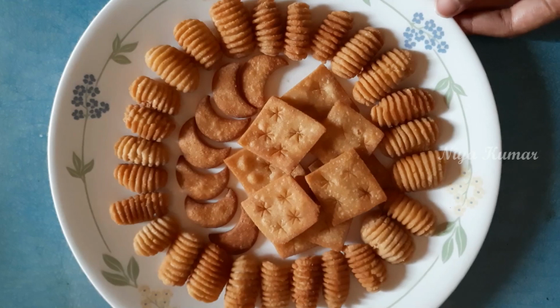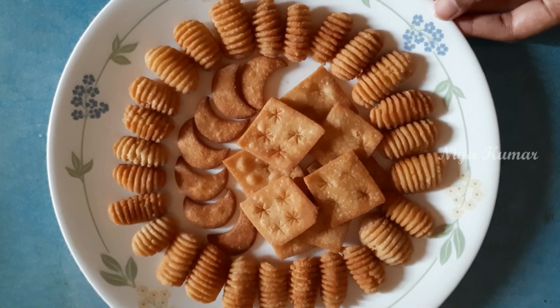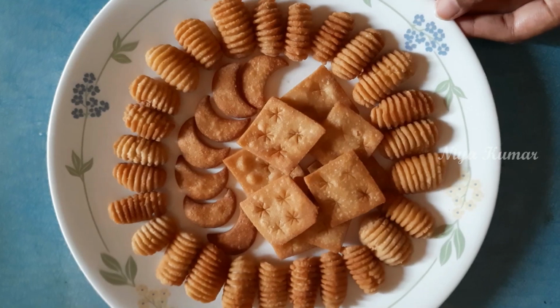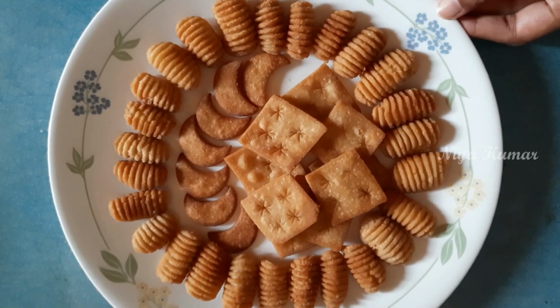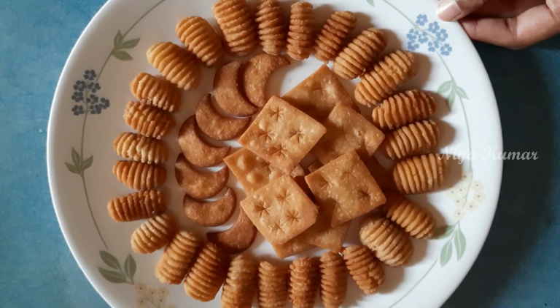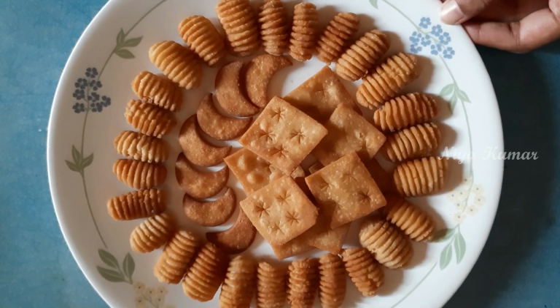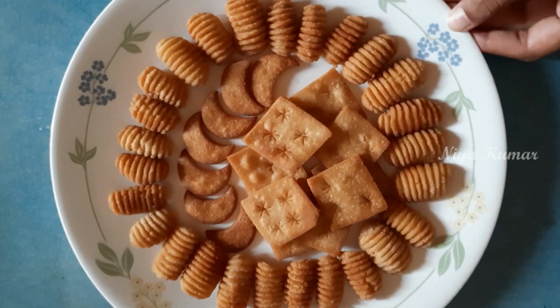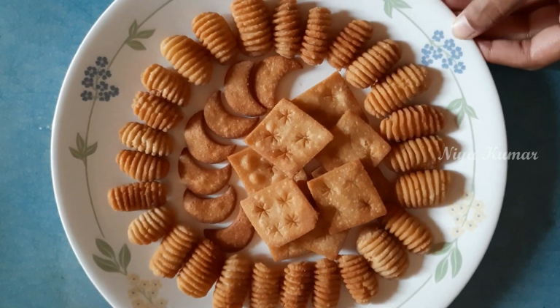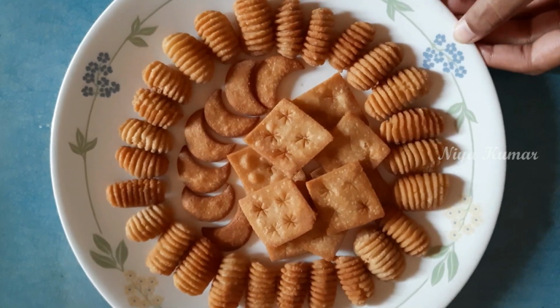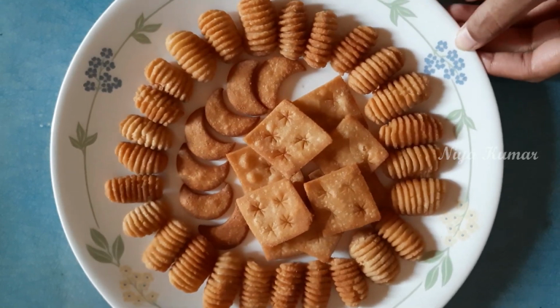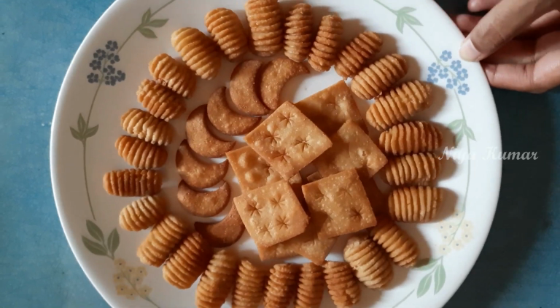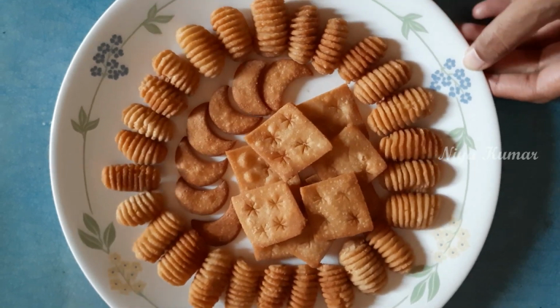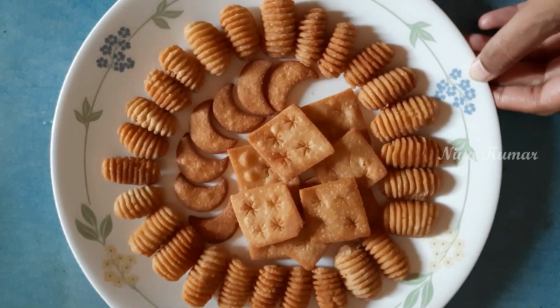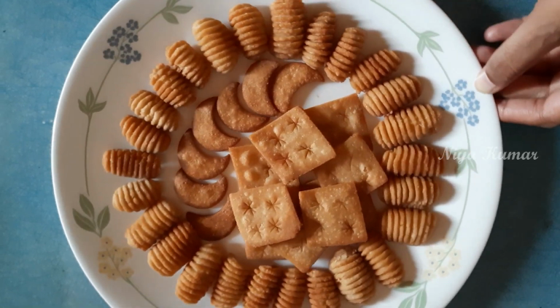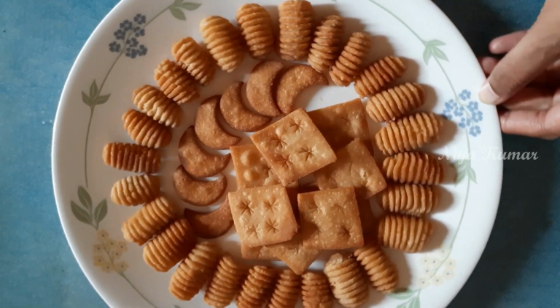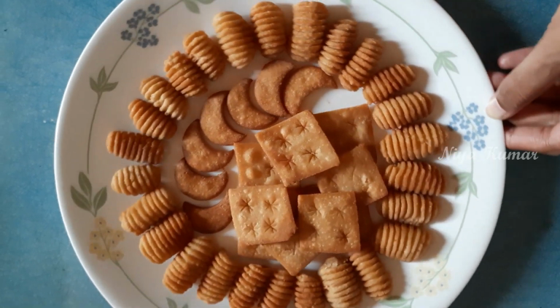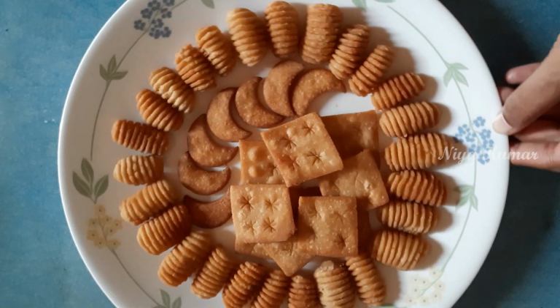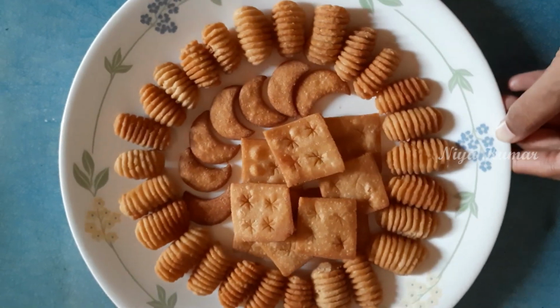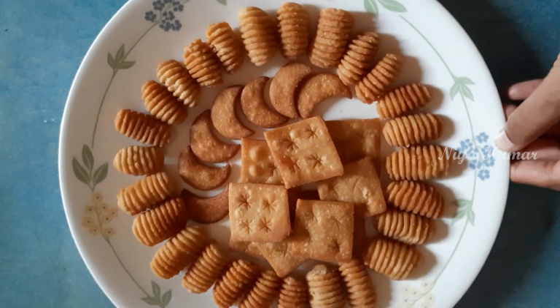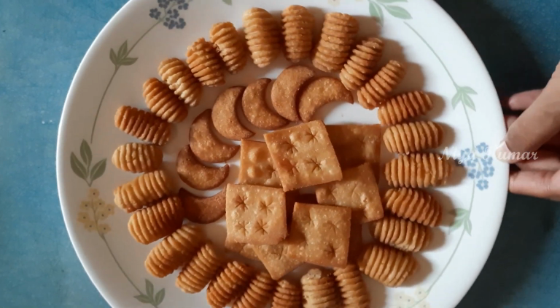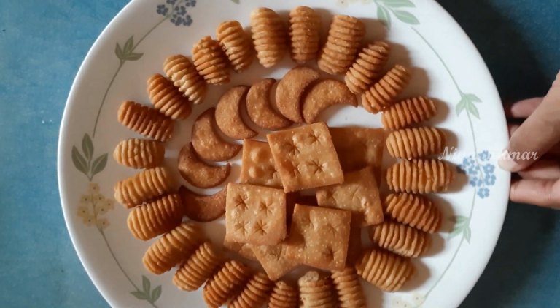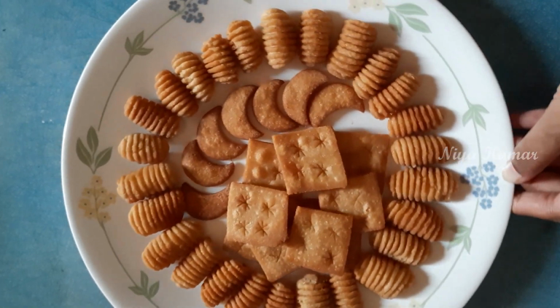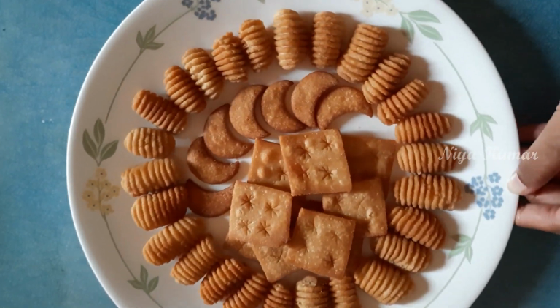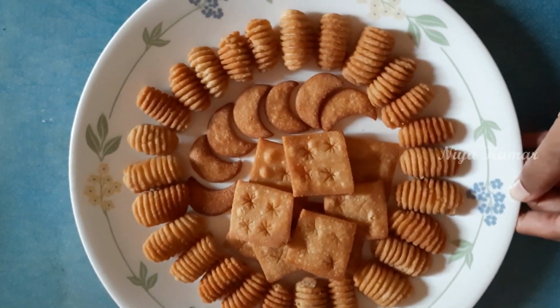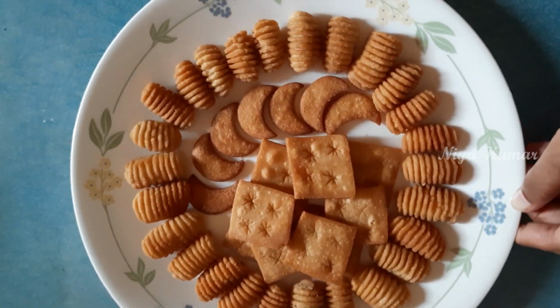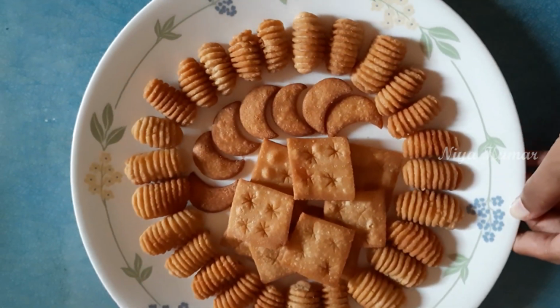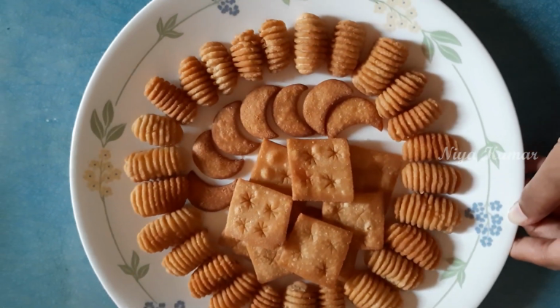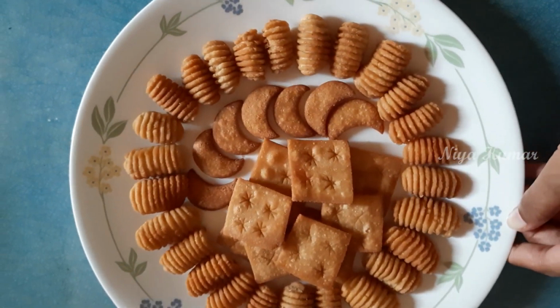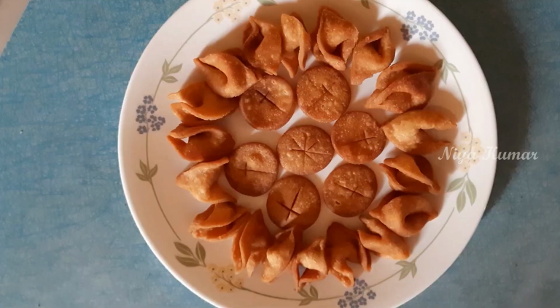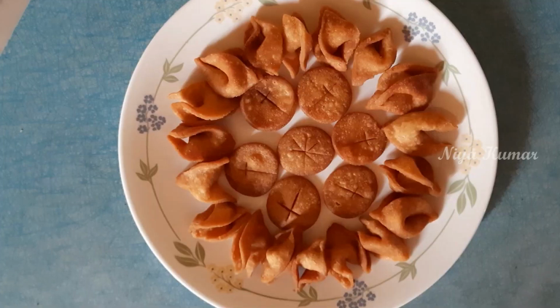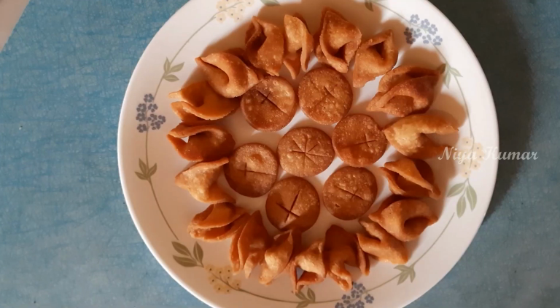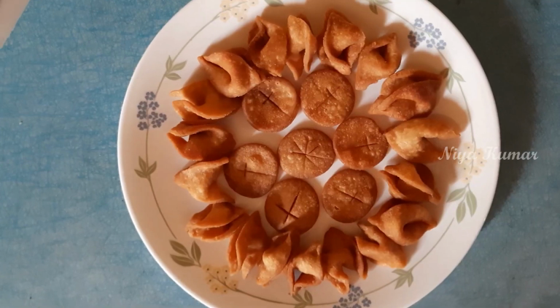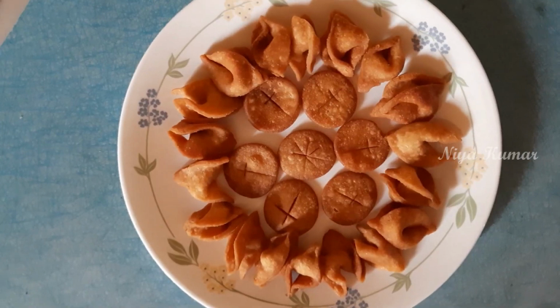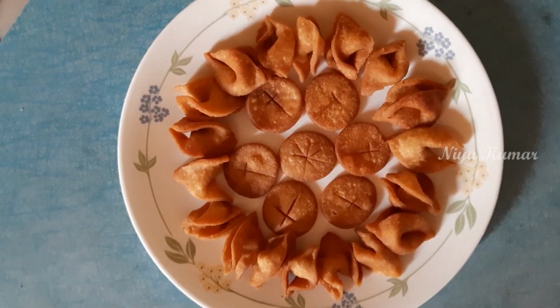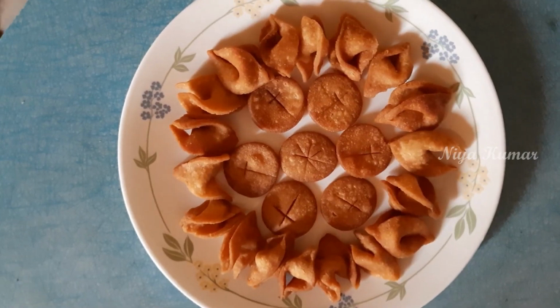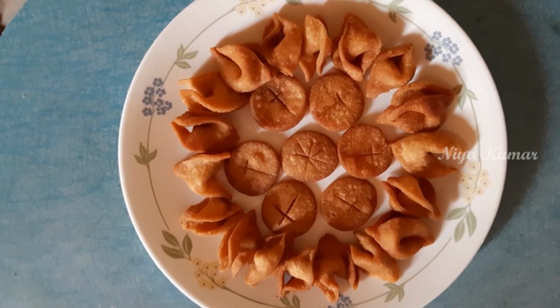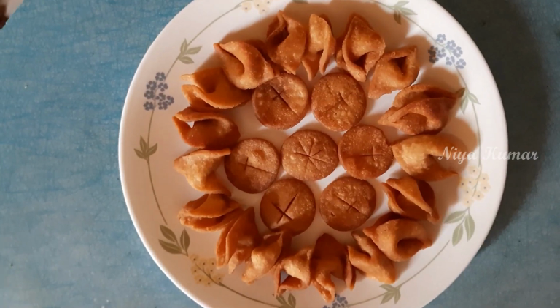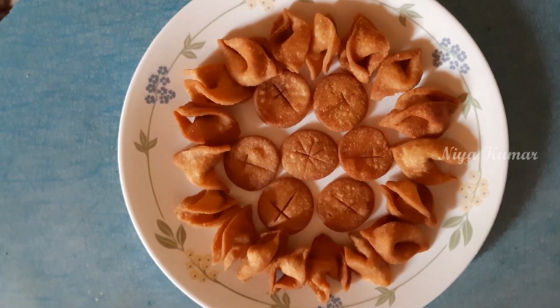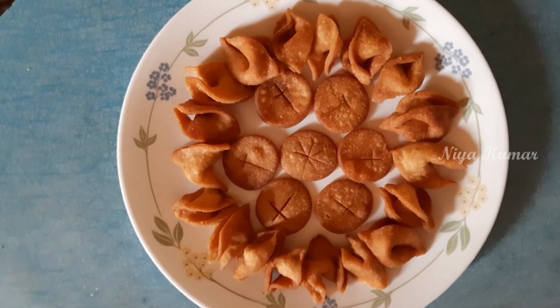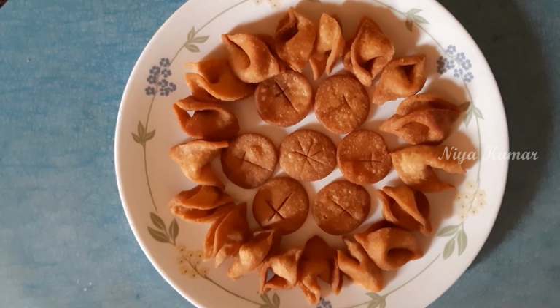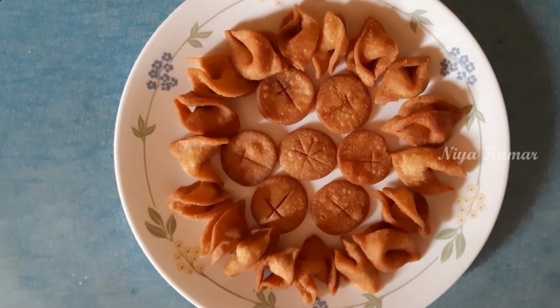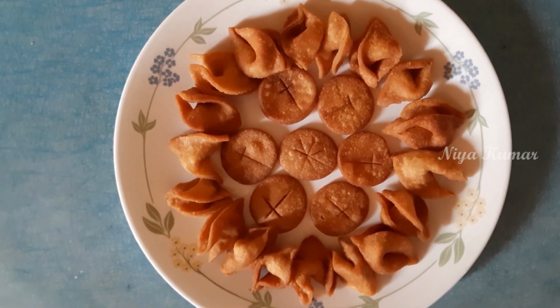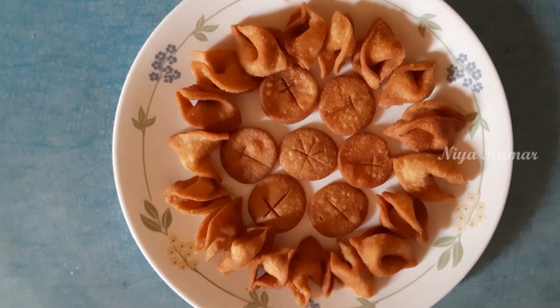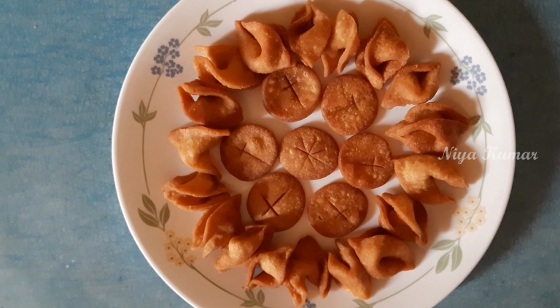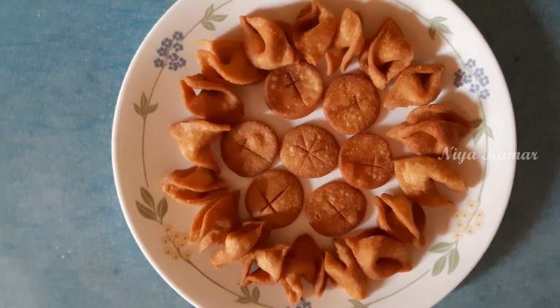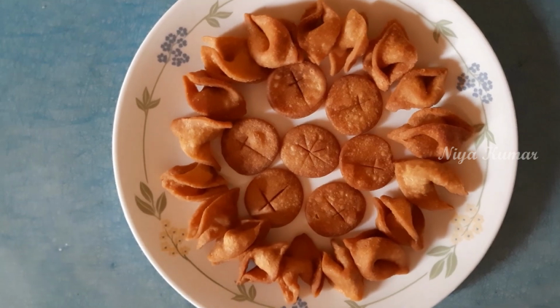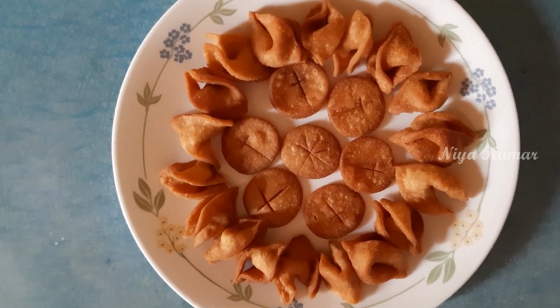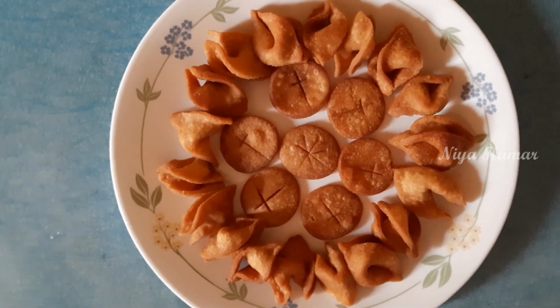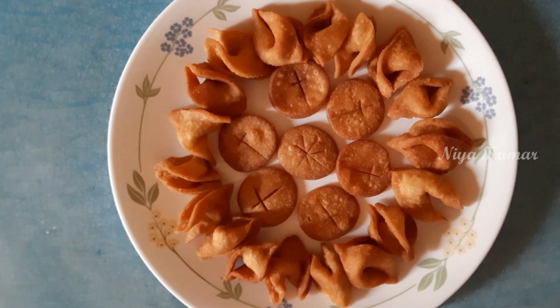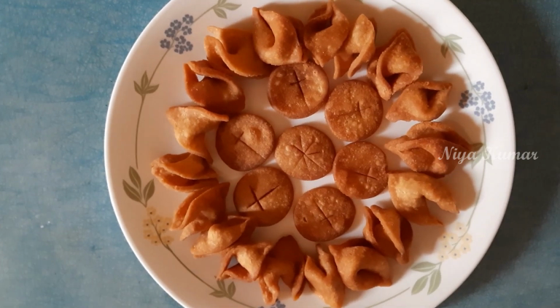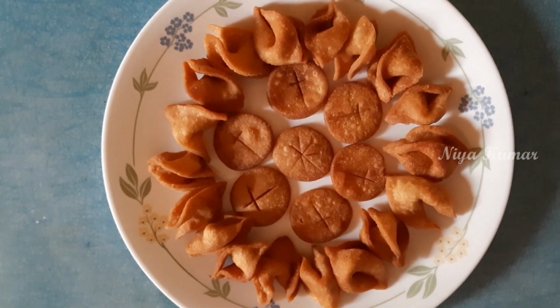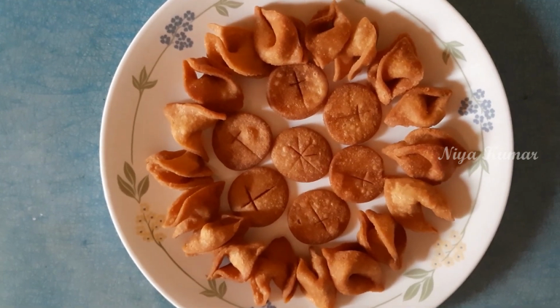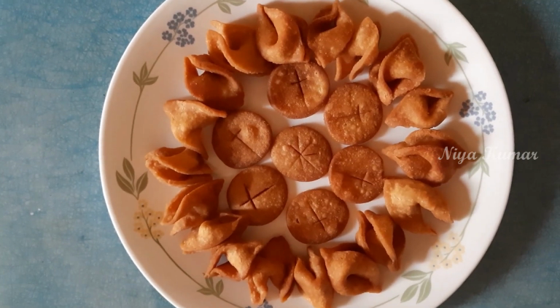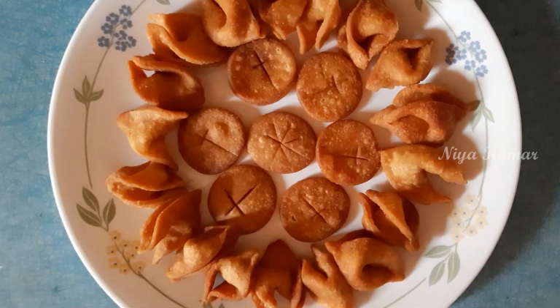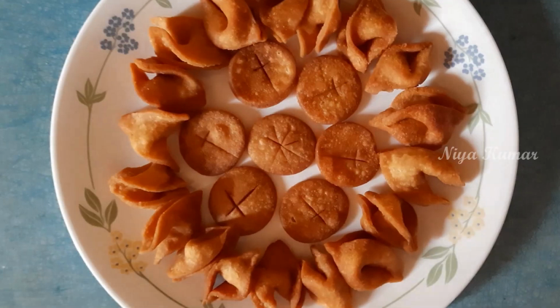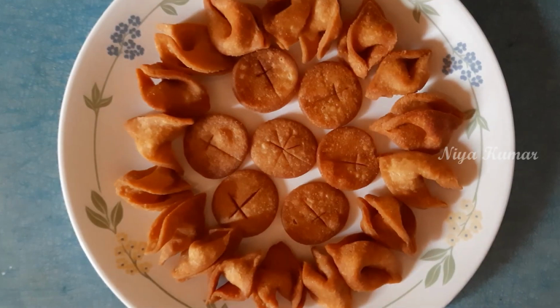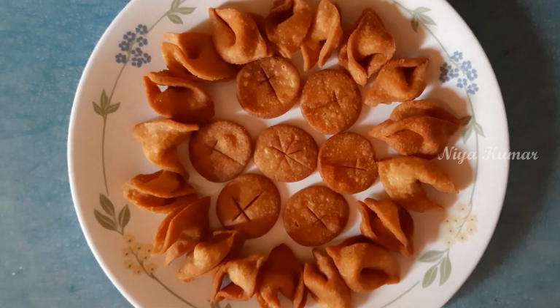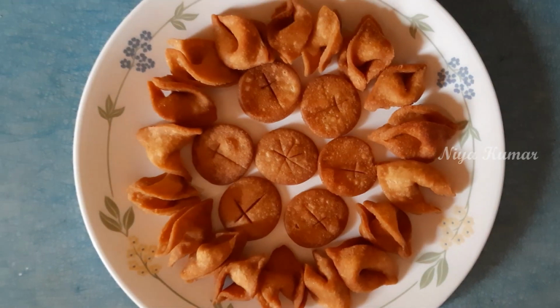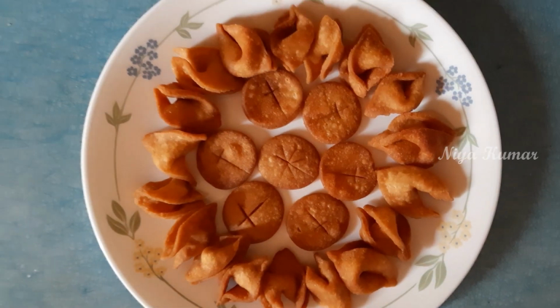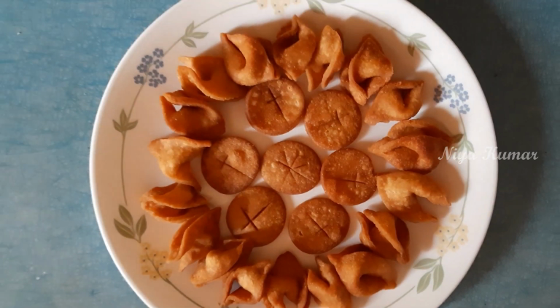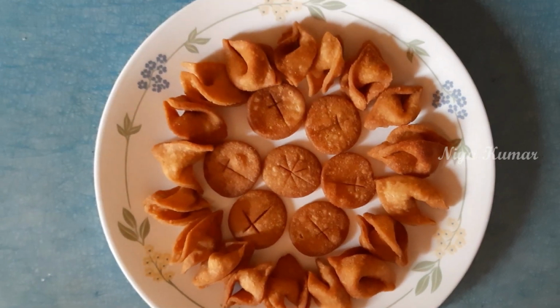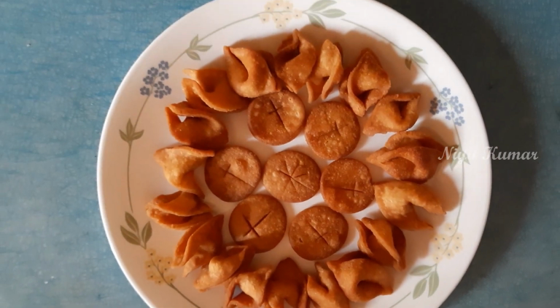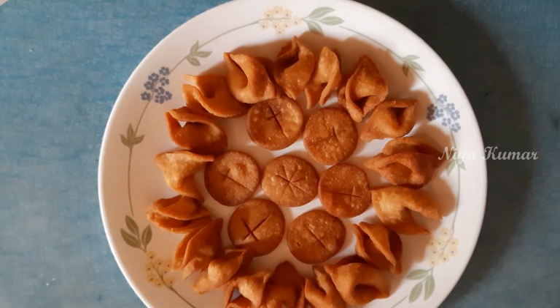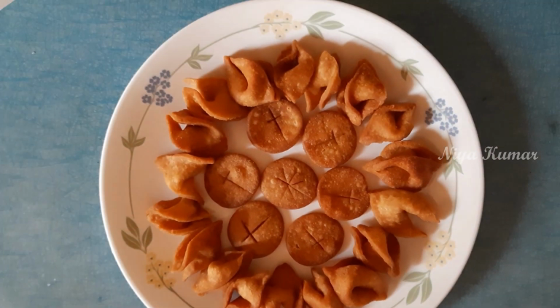Hey guys, hi, welcome back to my channel, this is Nia. Today I am going to show you how to make Christmas special snacks with wheat flour.